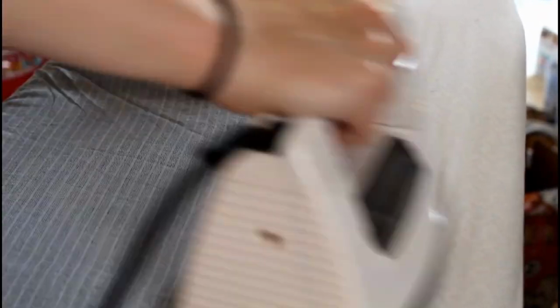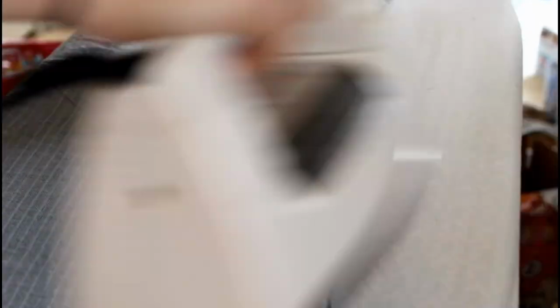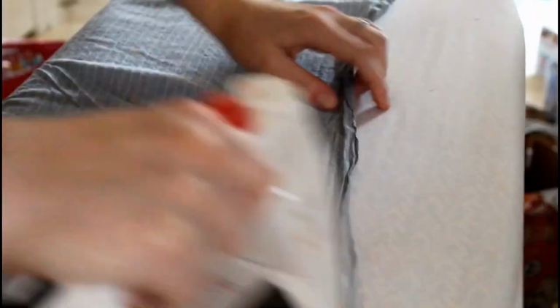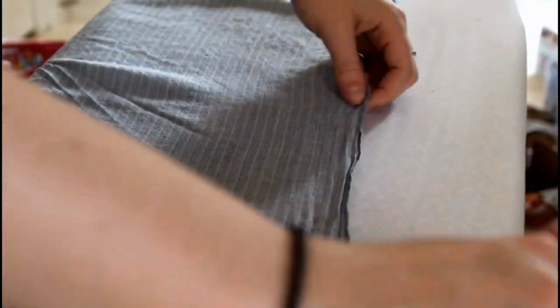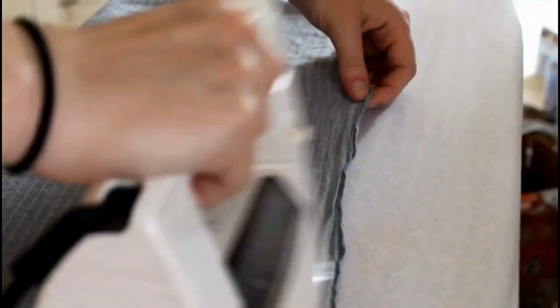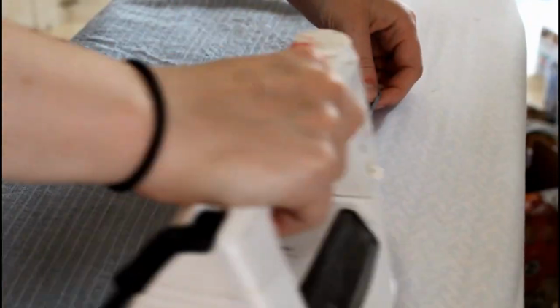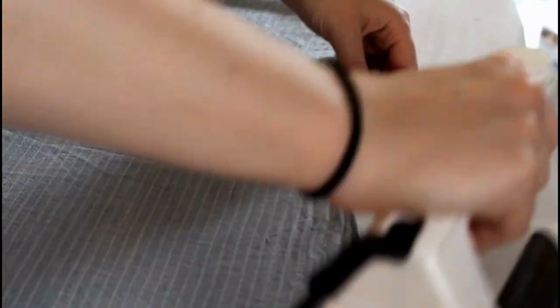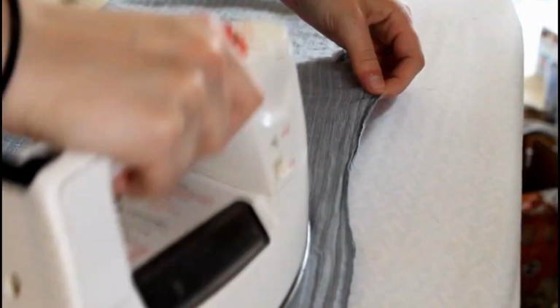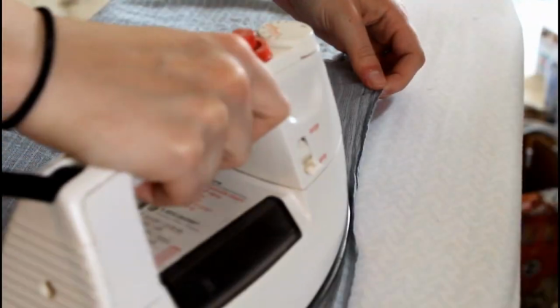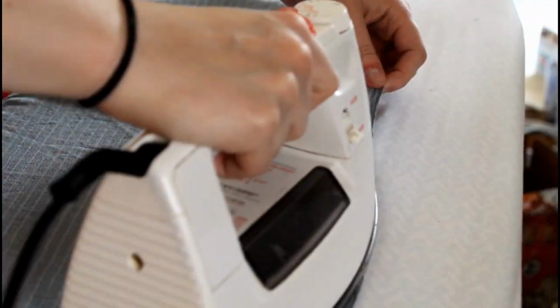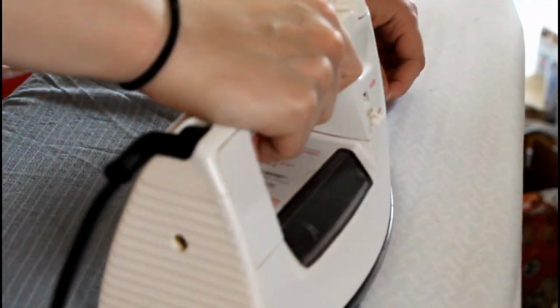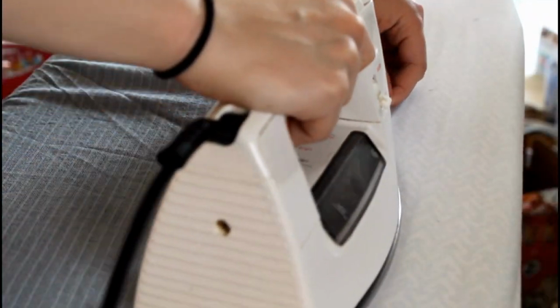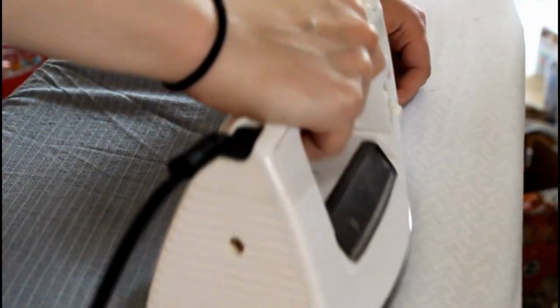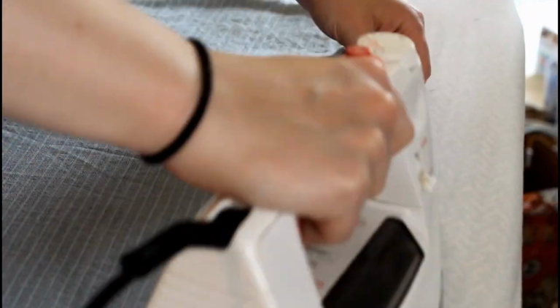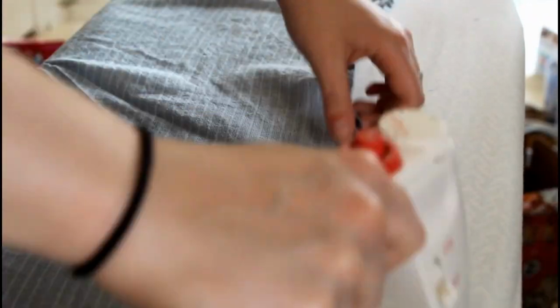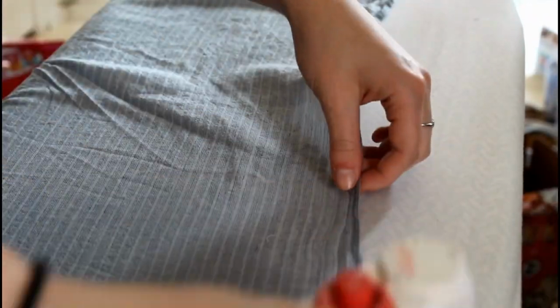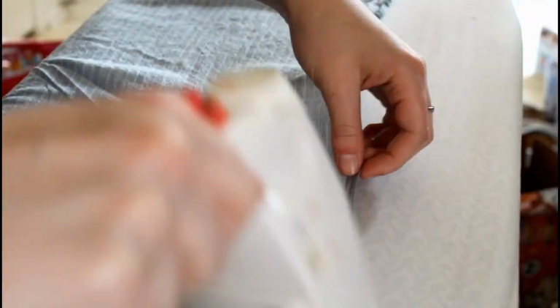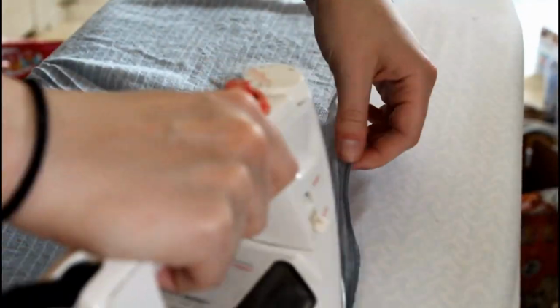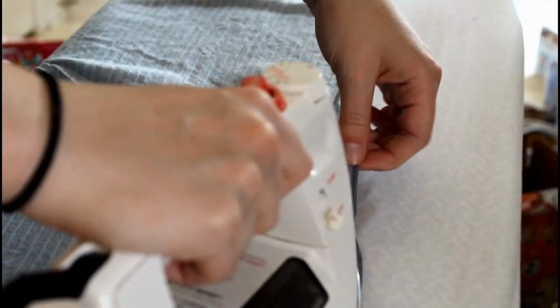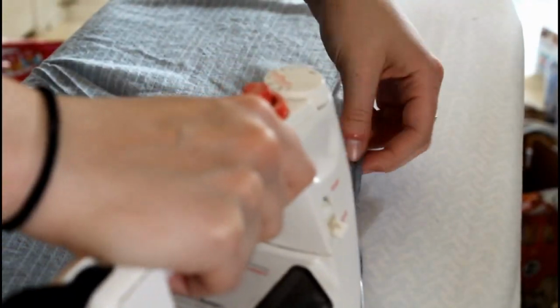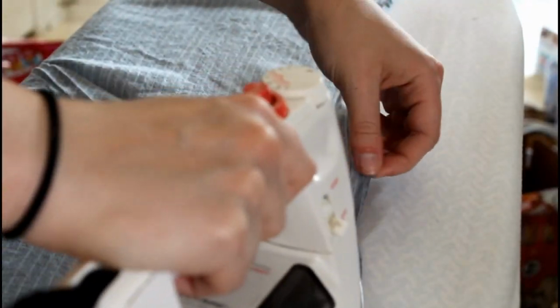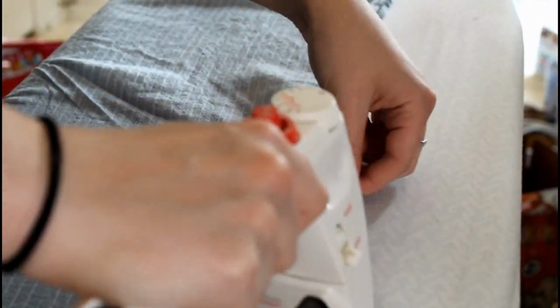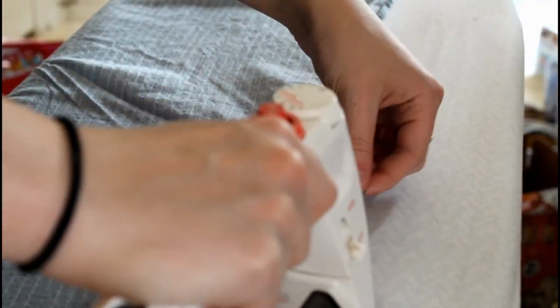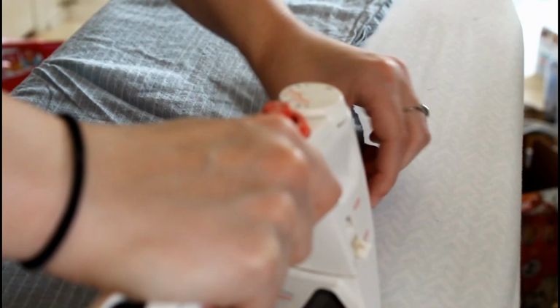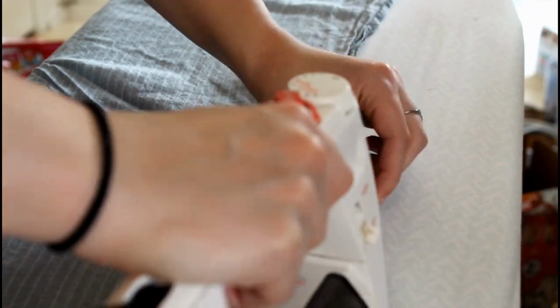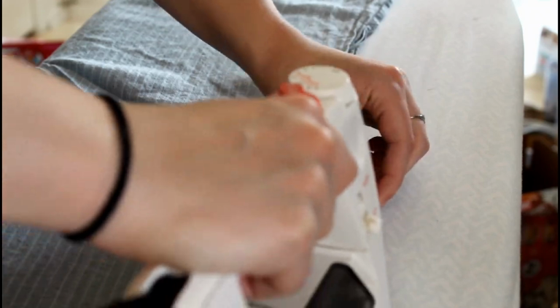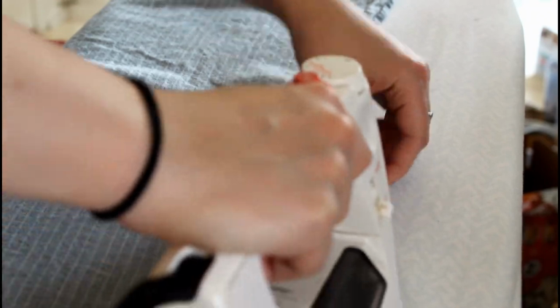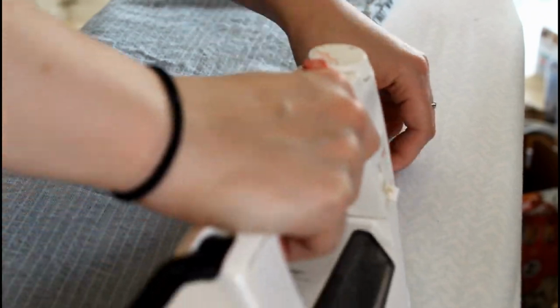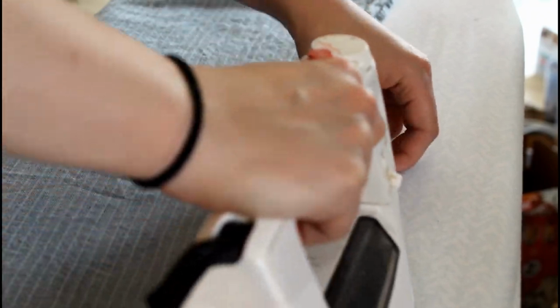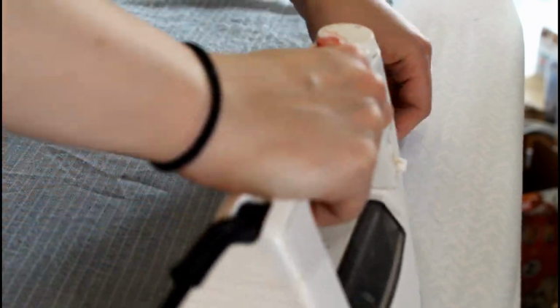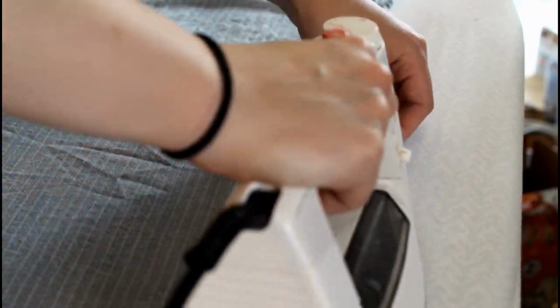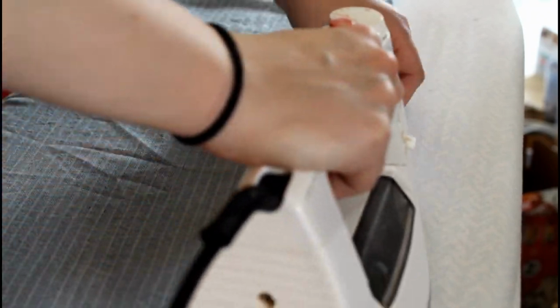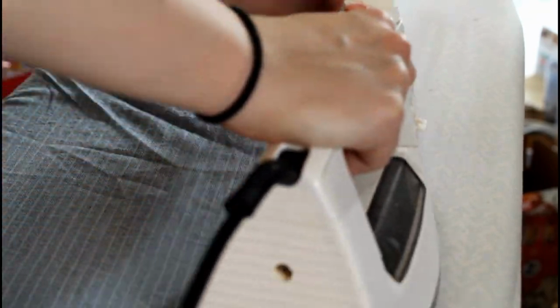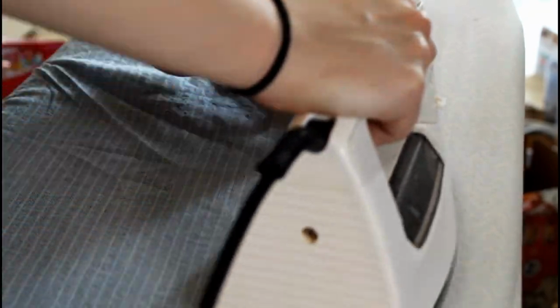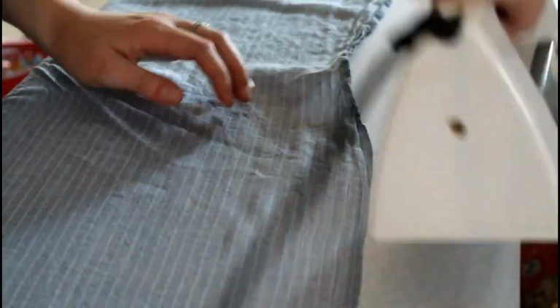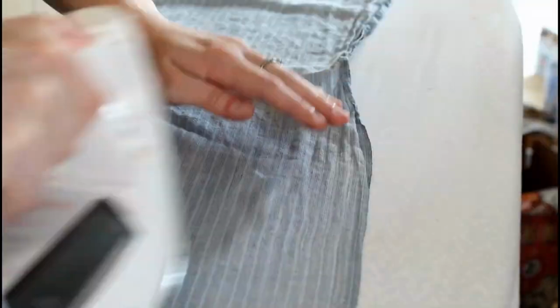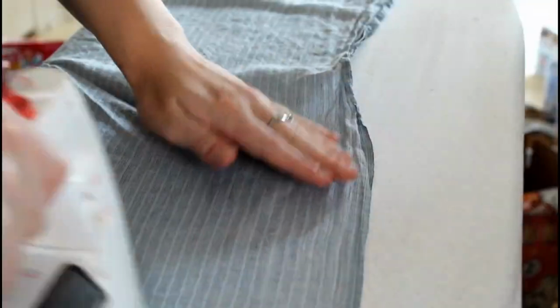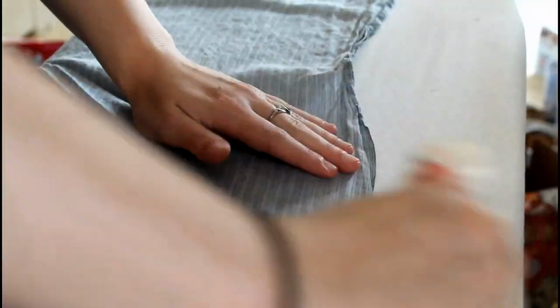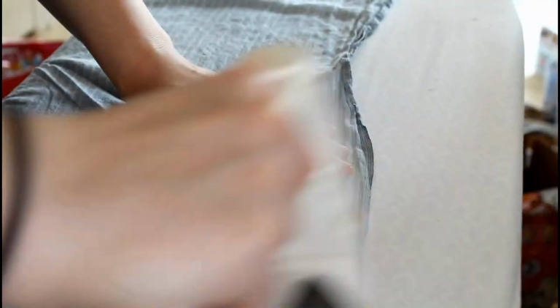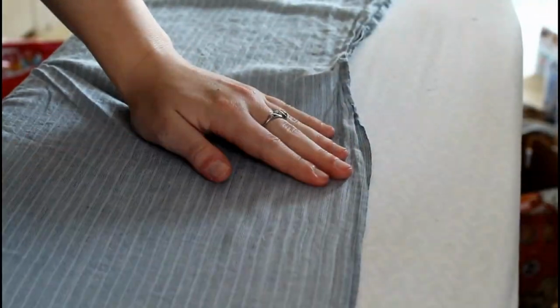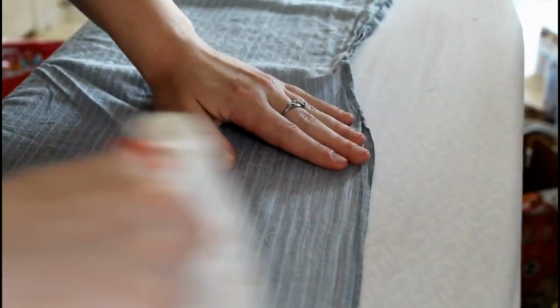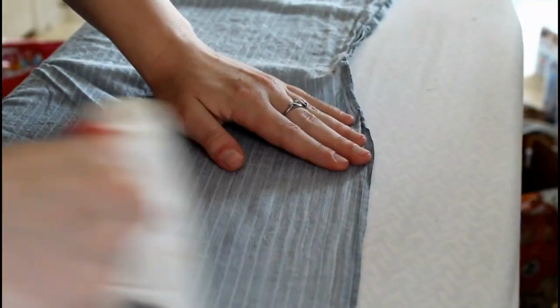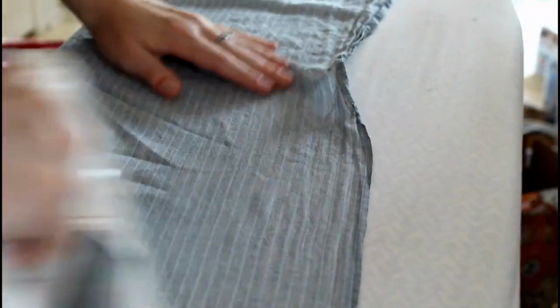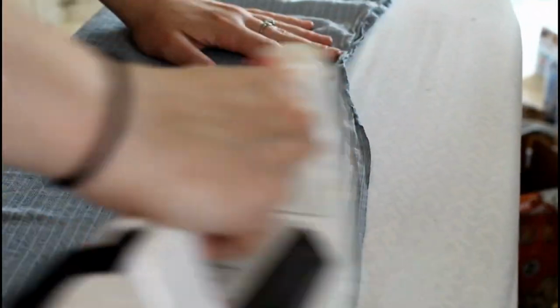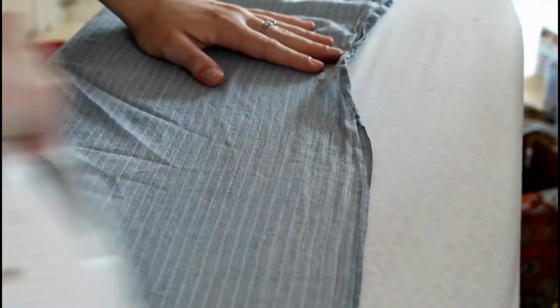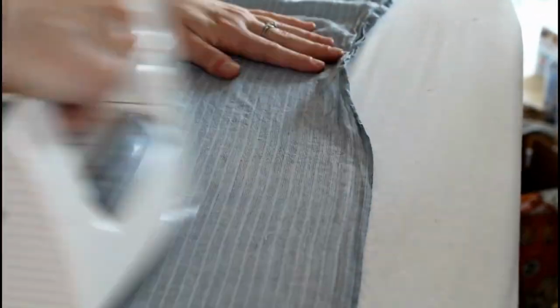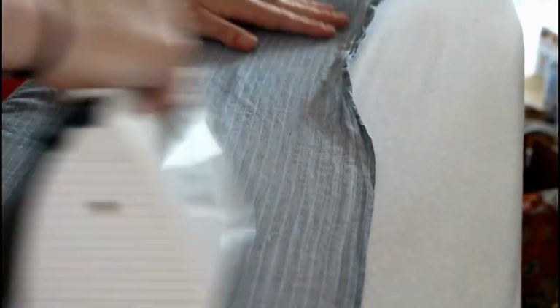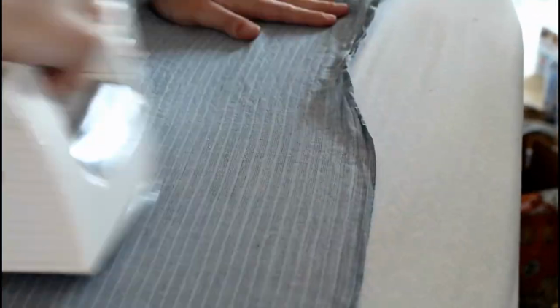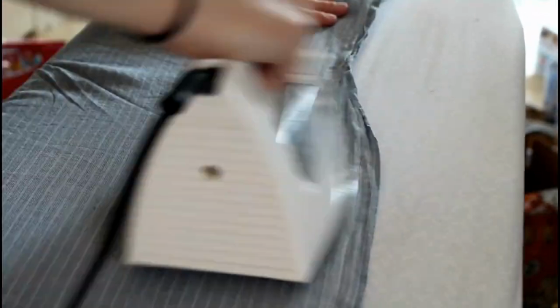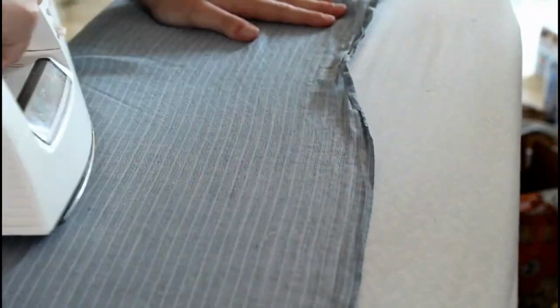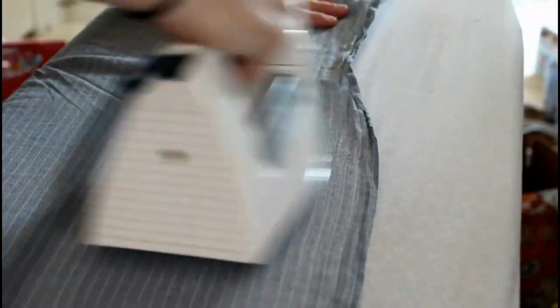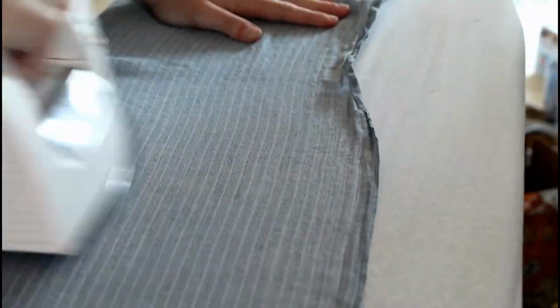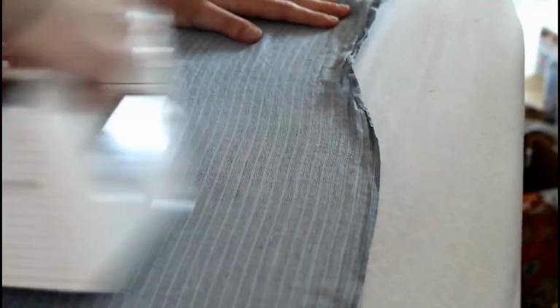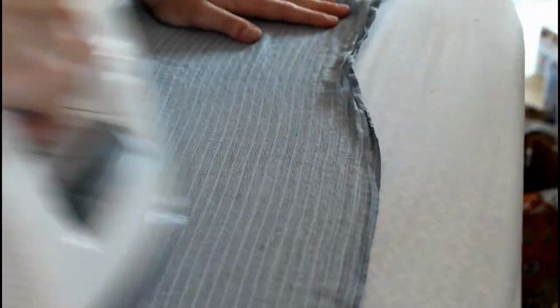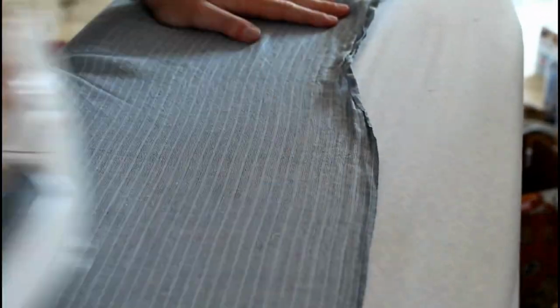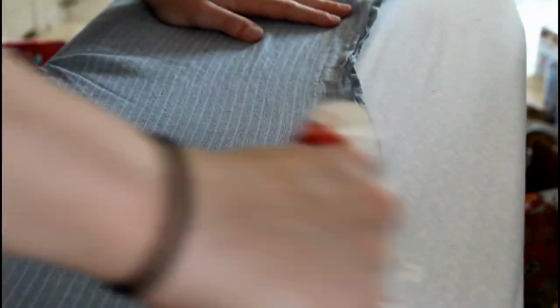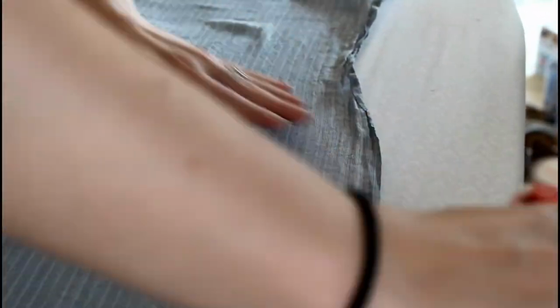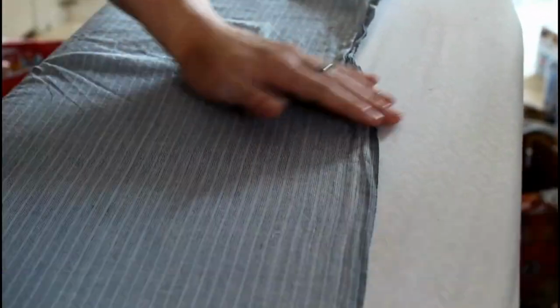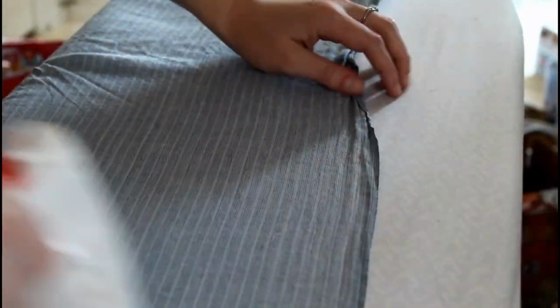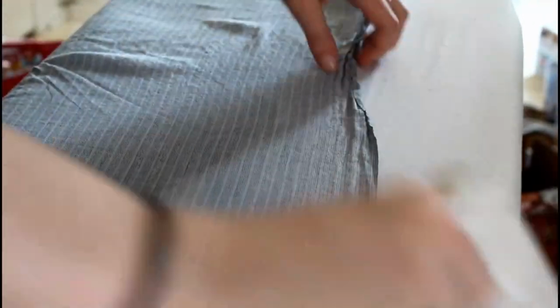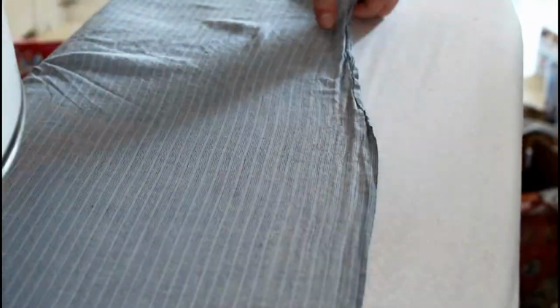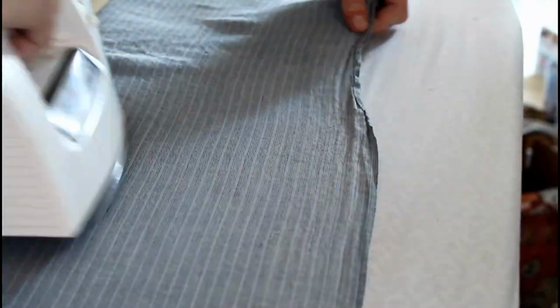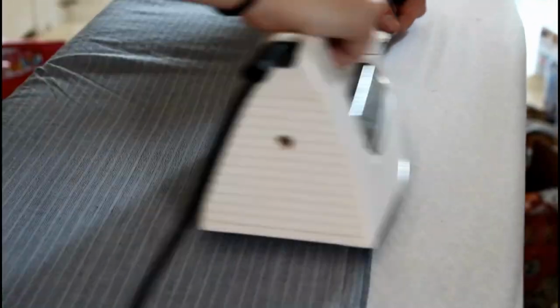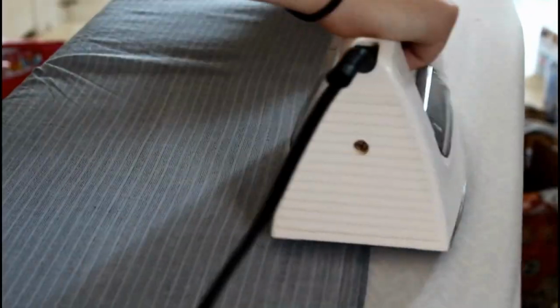Now I ironed my skirt fabric and pressed the seams of the skirt flat — and oh, it is so satisfying to watch.